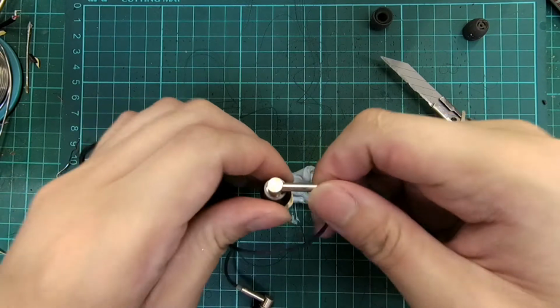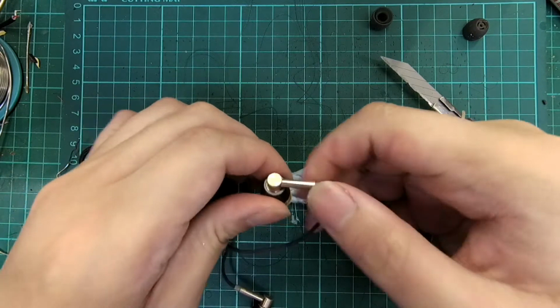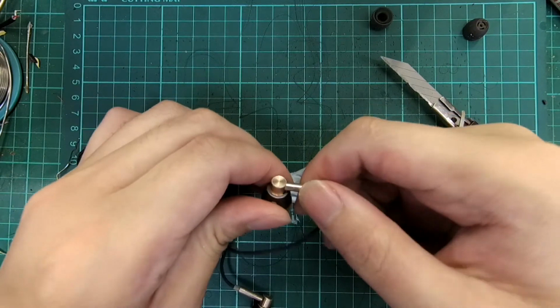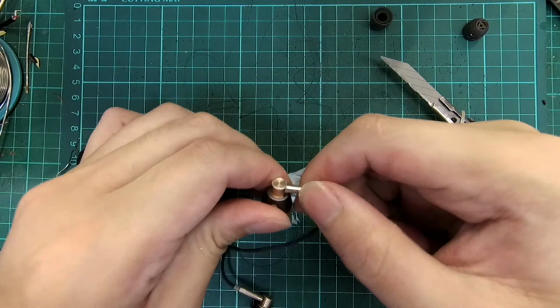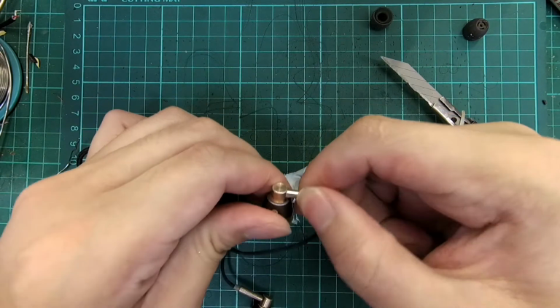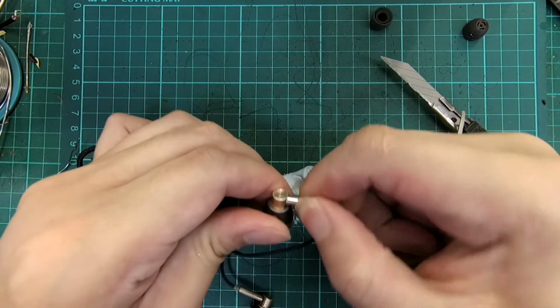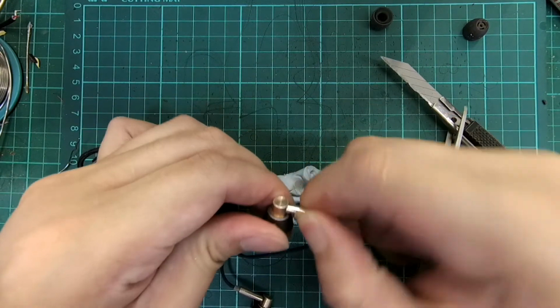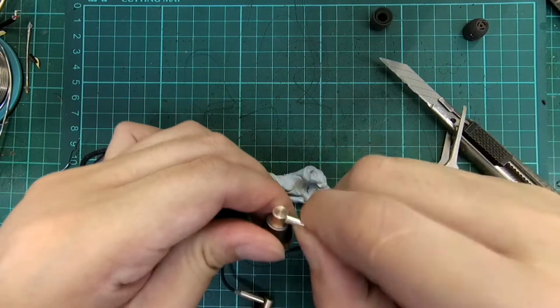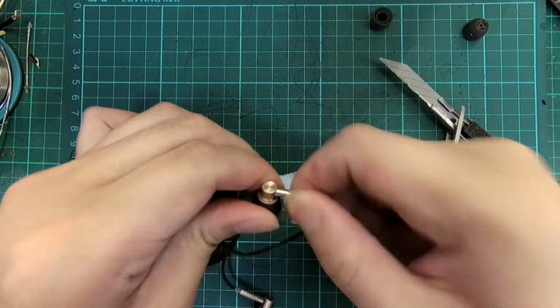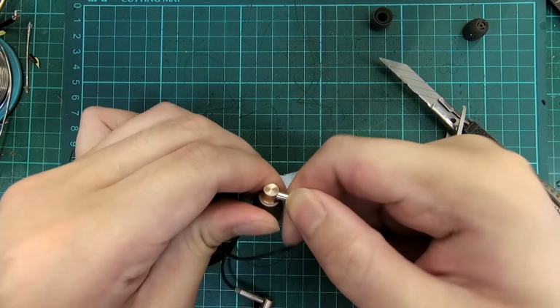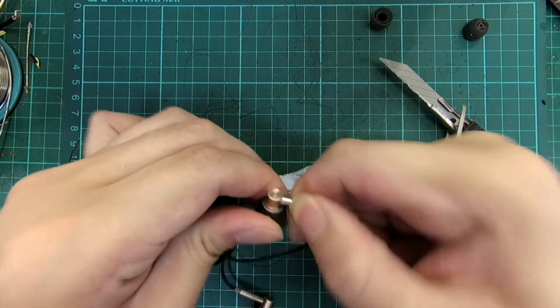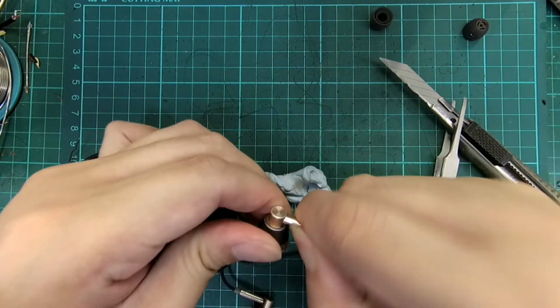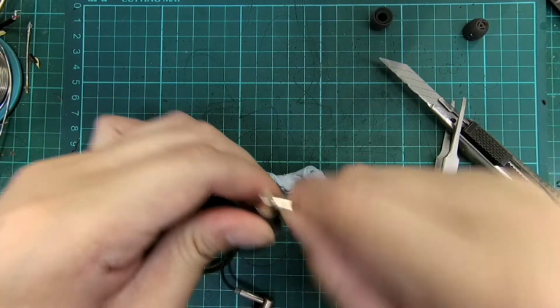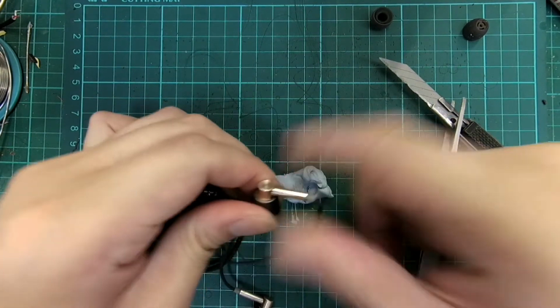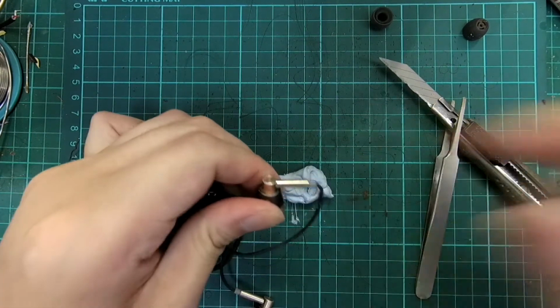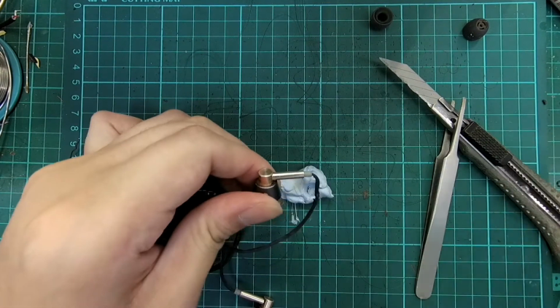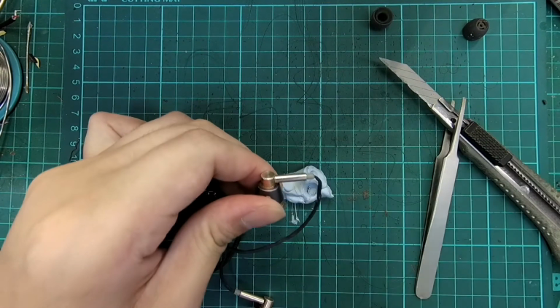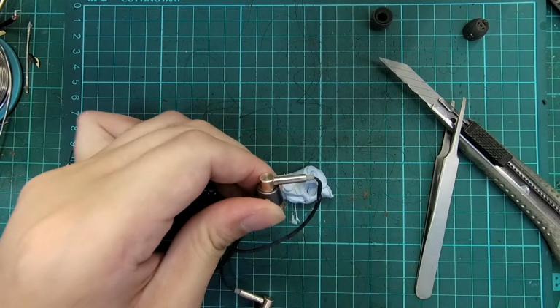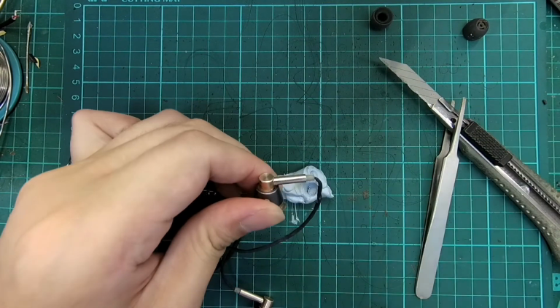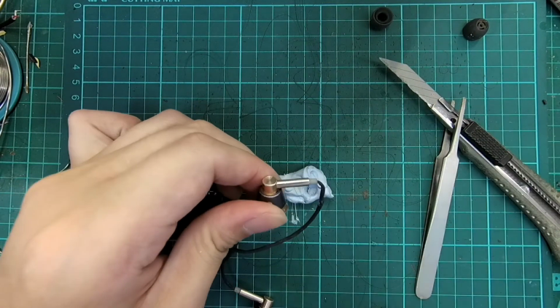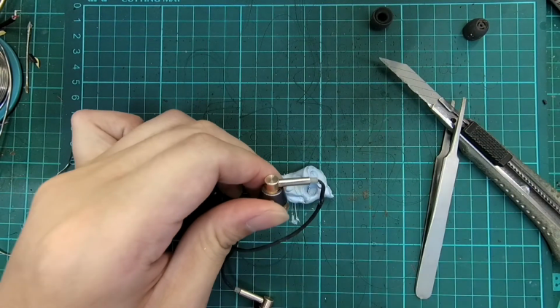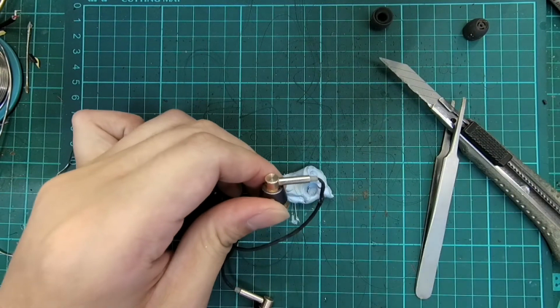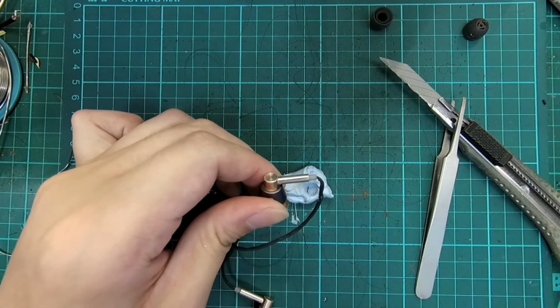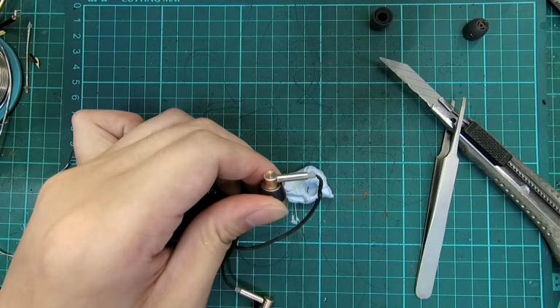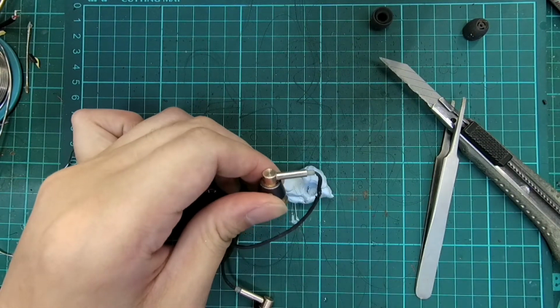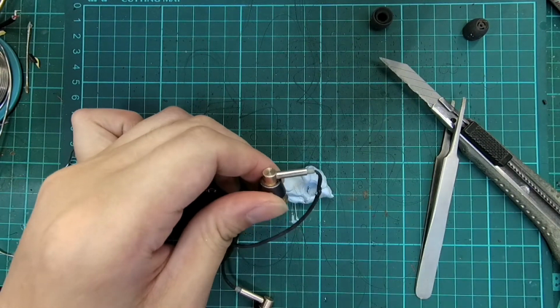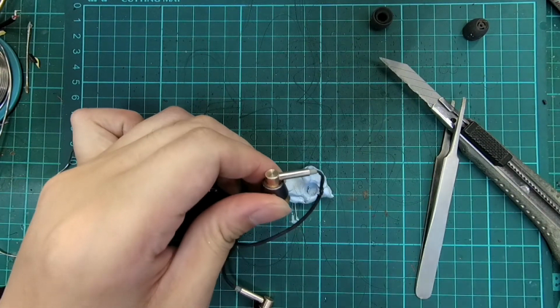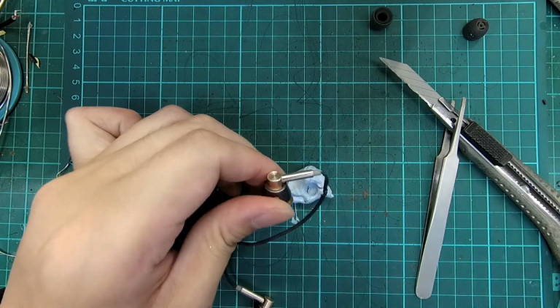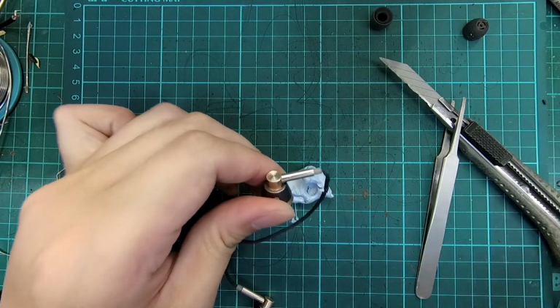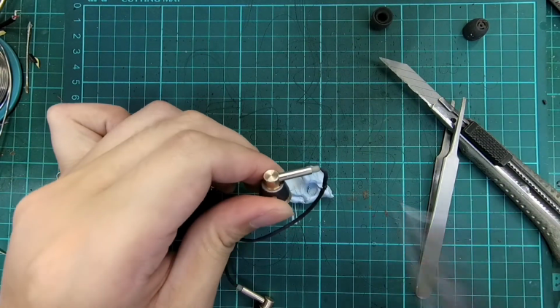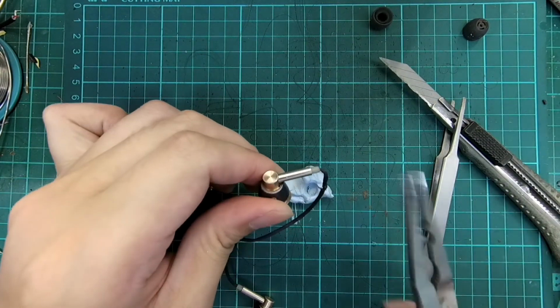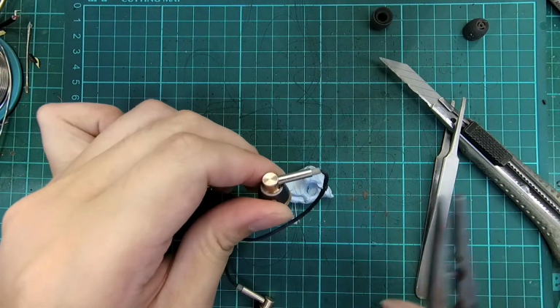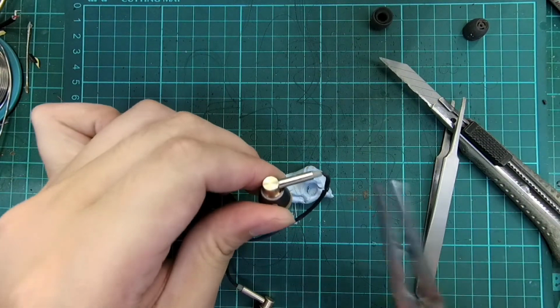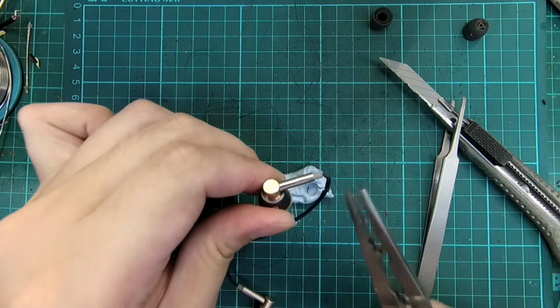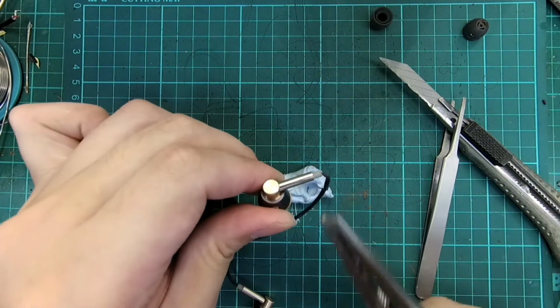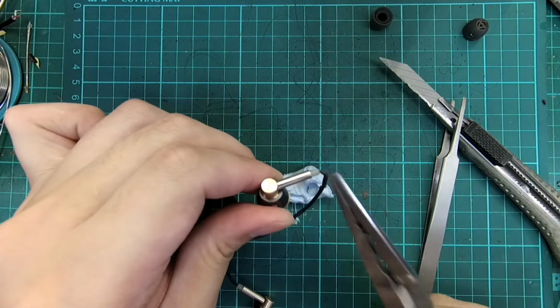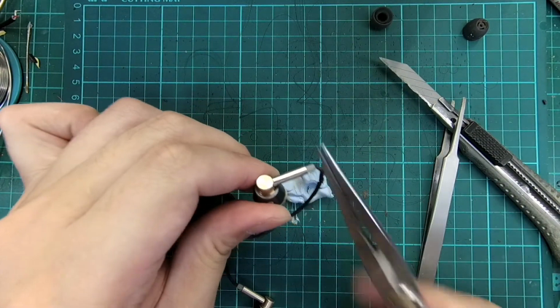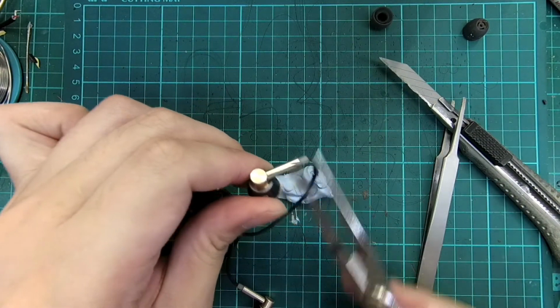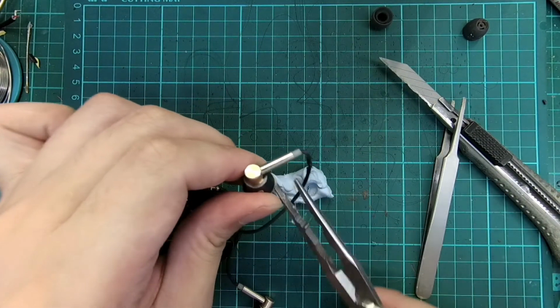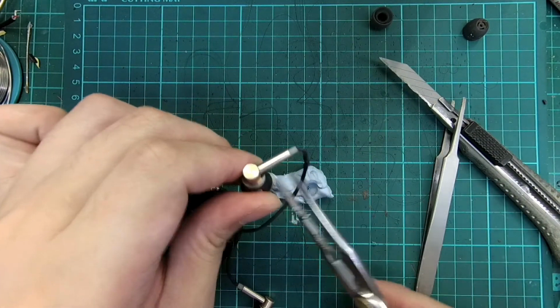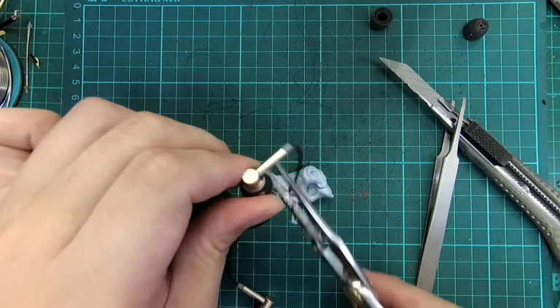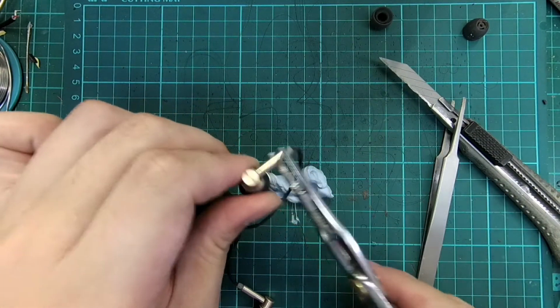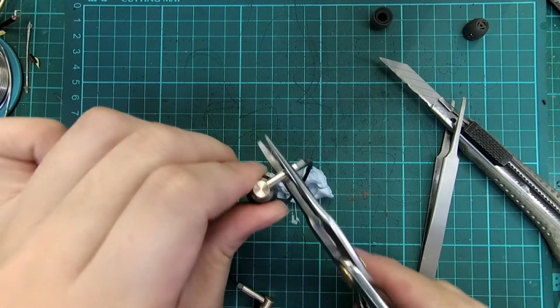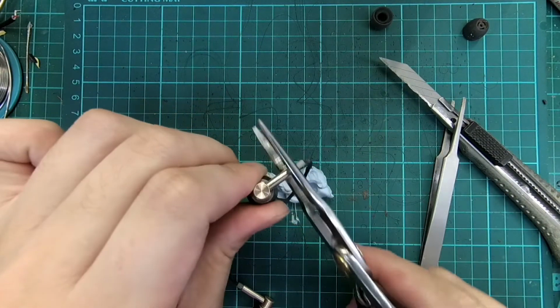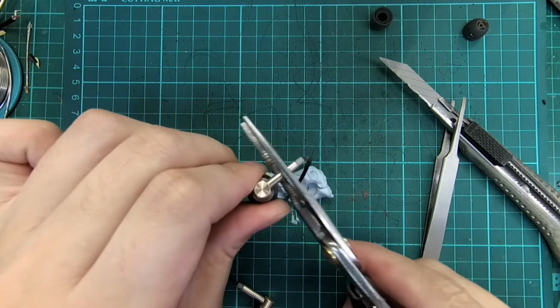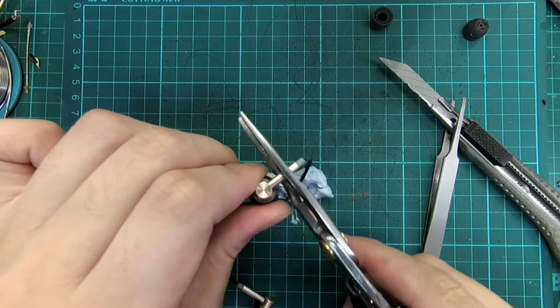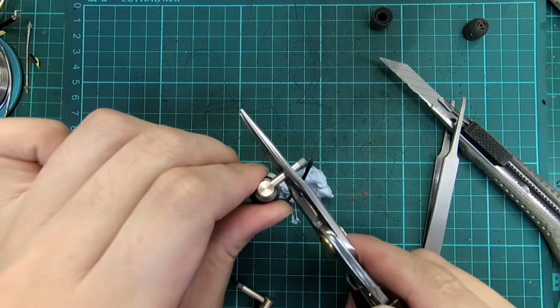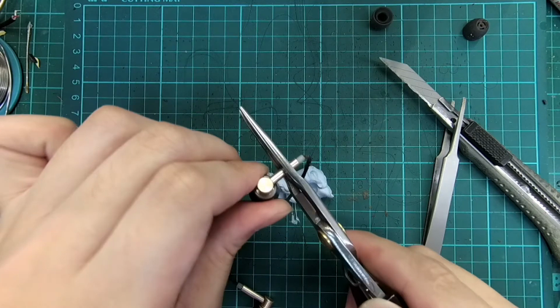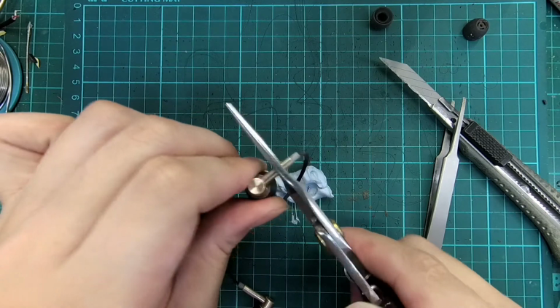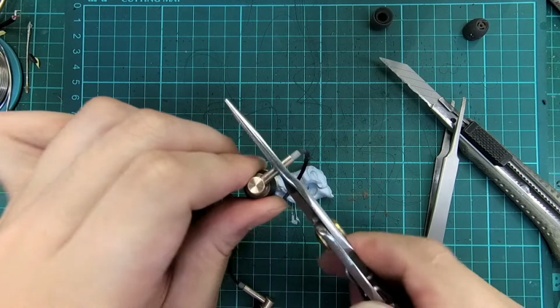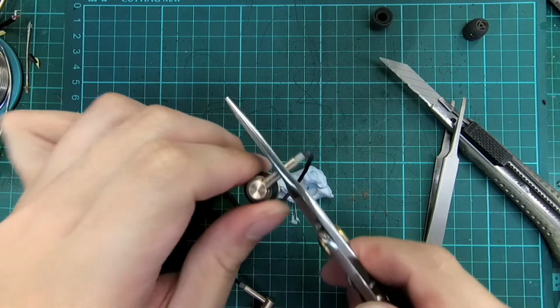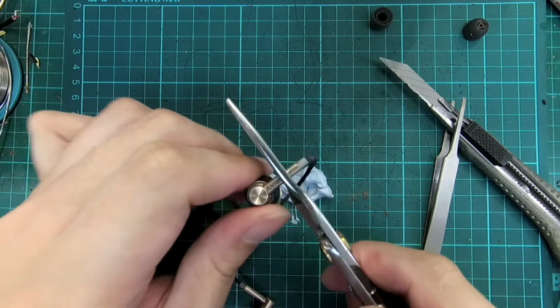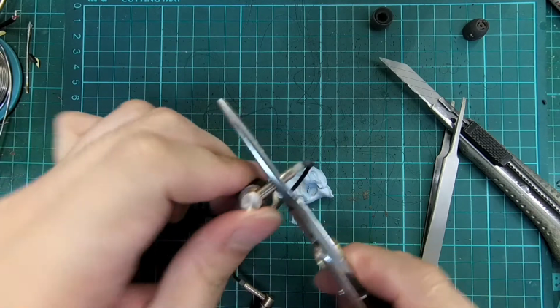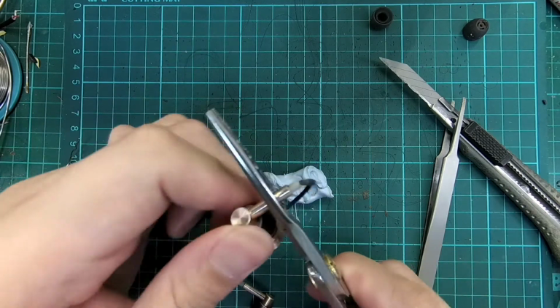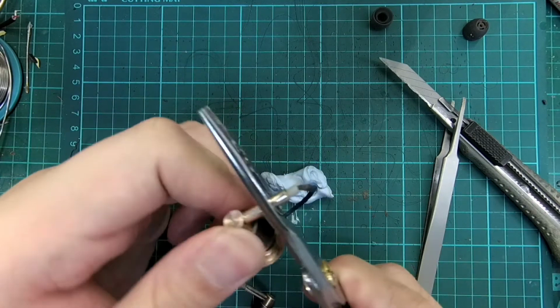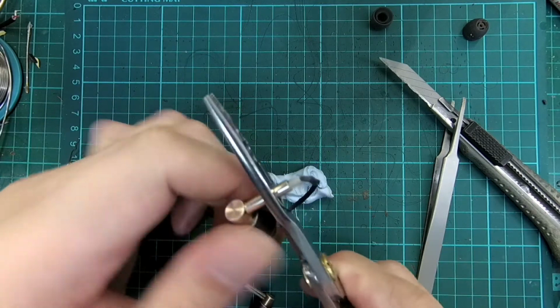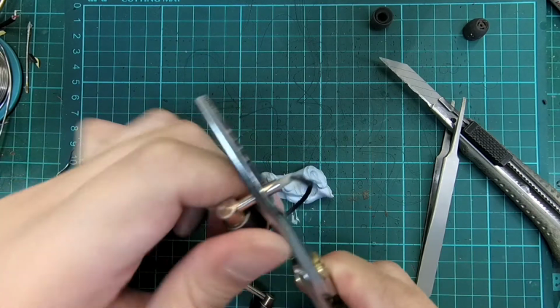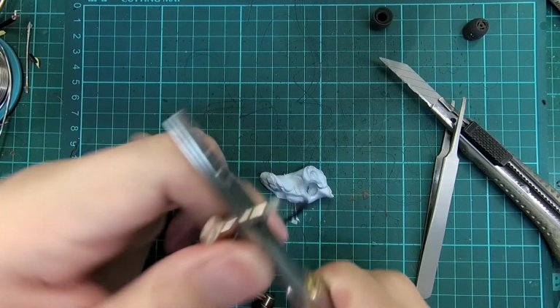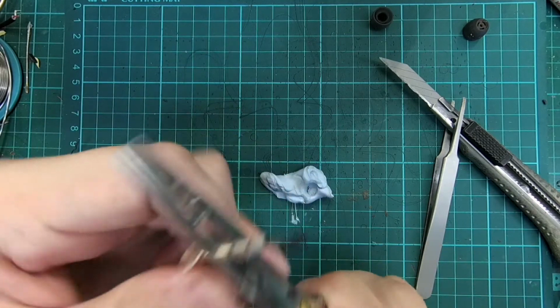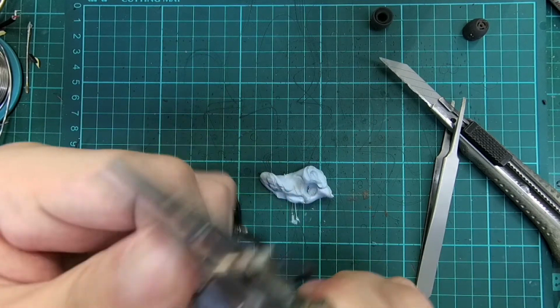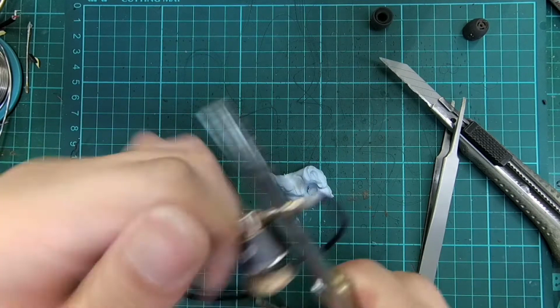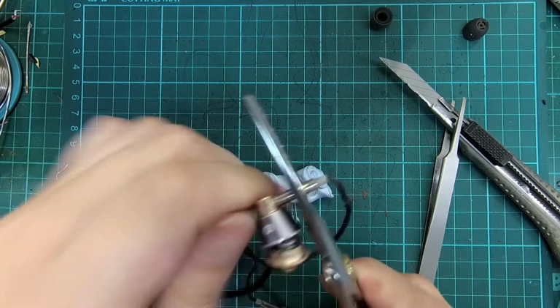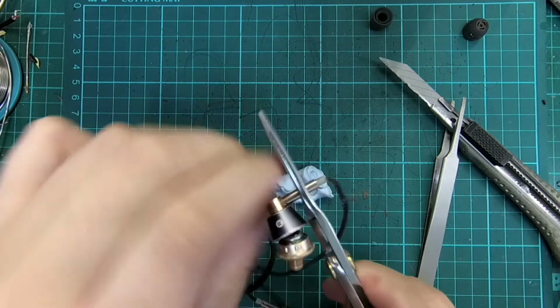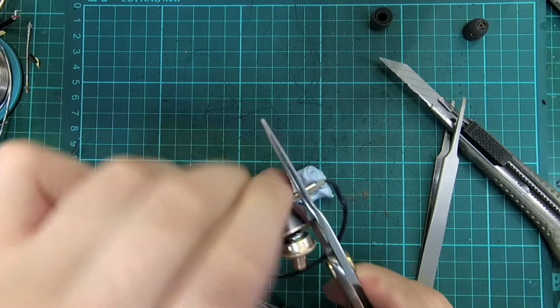We can unscrew the nozzle of the IEM with a set of pliers. Turn it anti-clockwise and unscrew it.